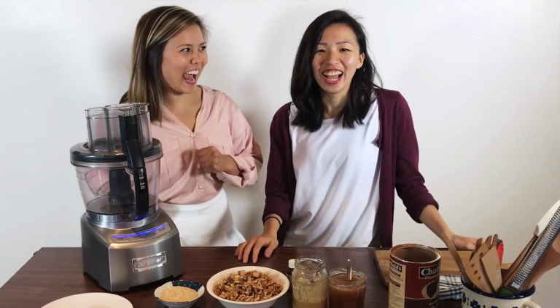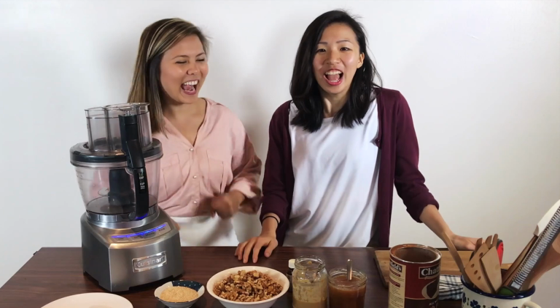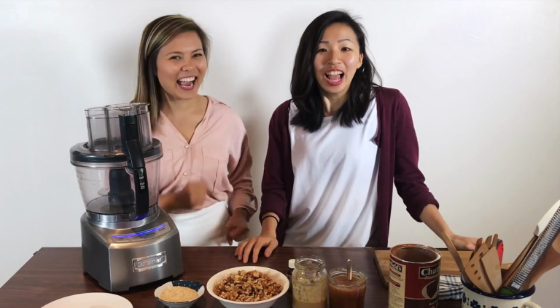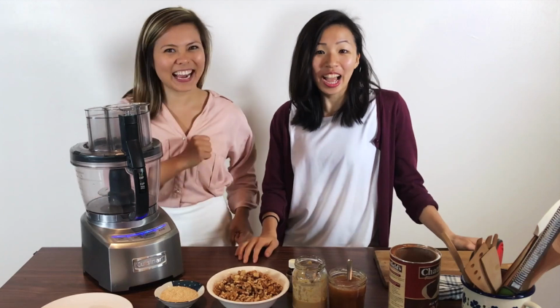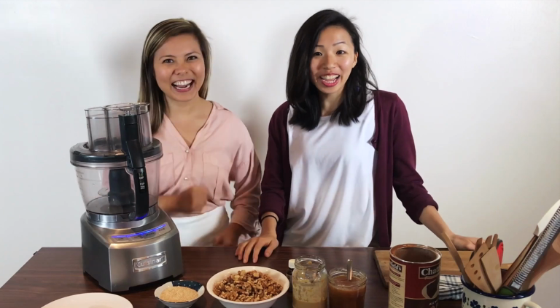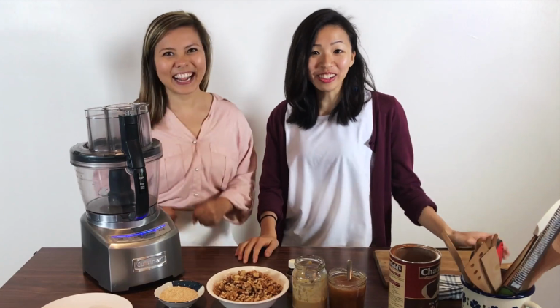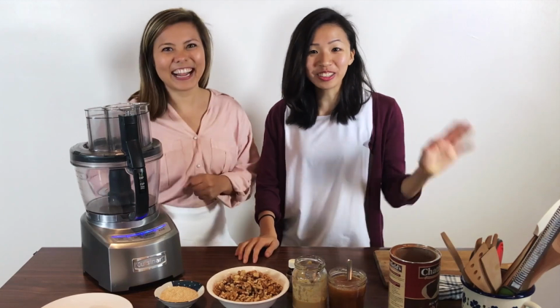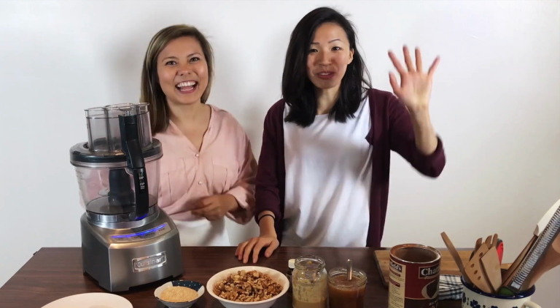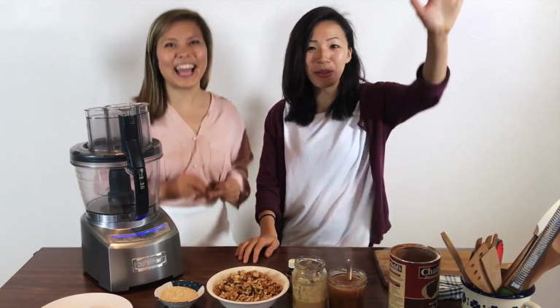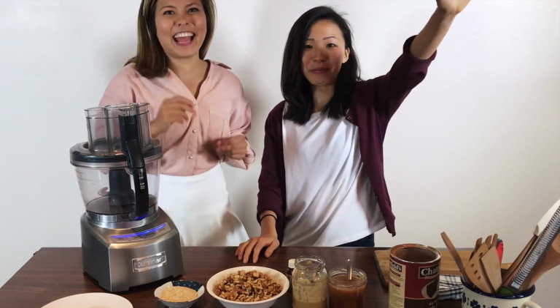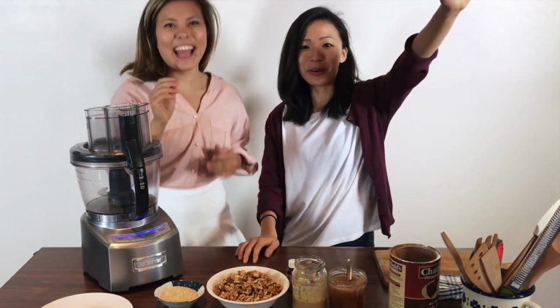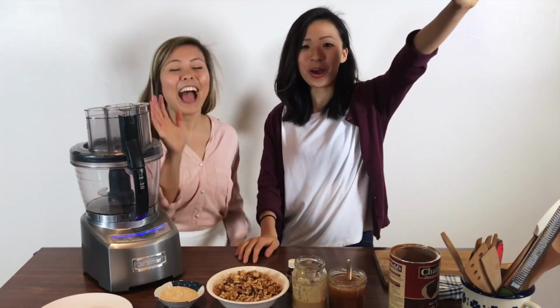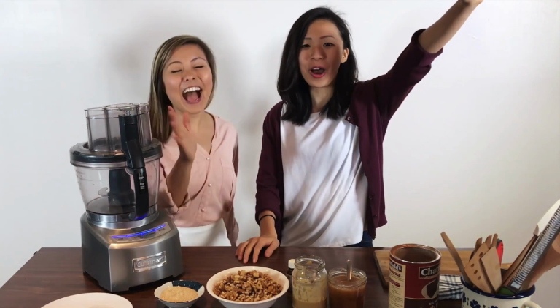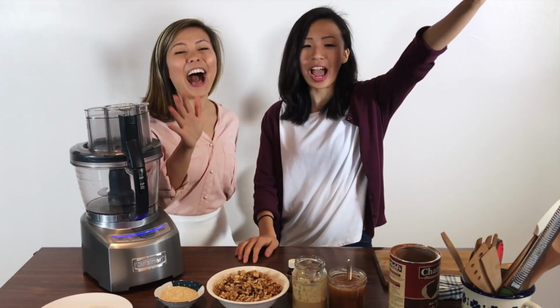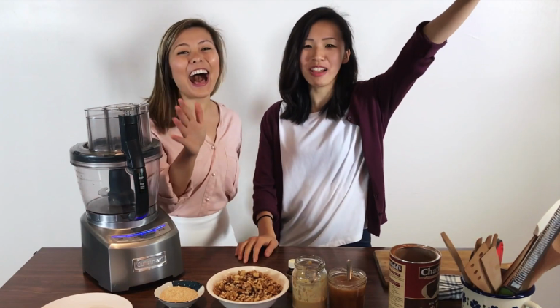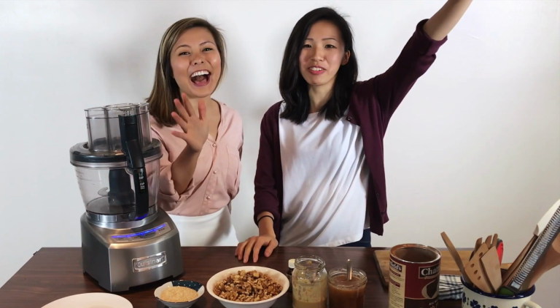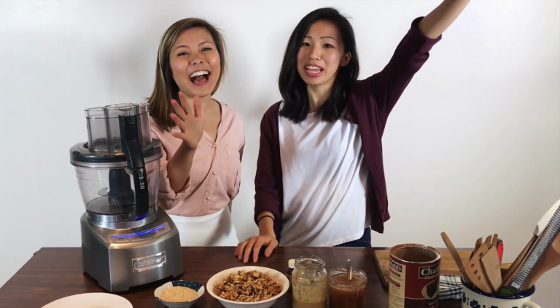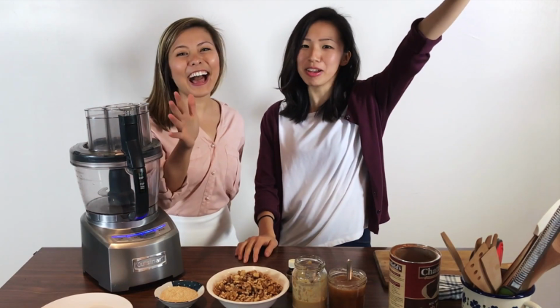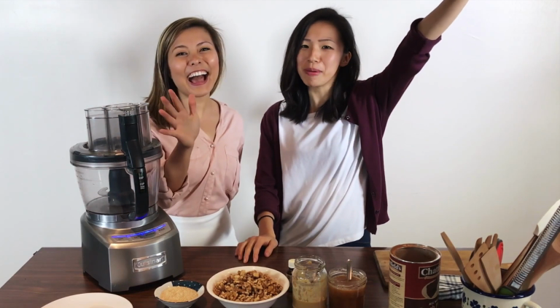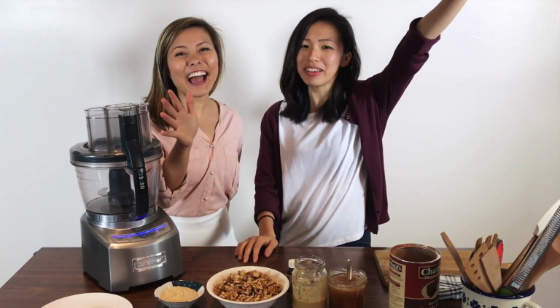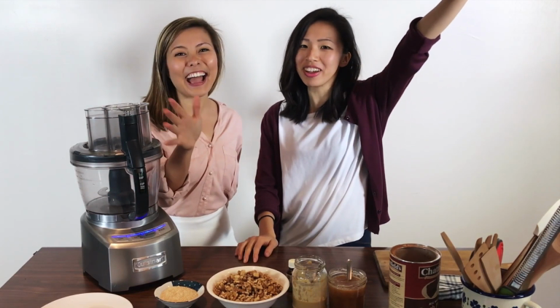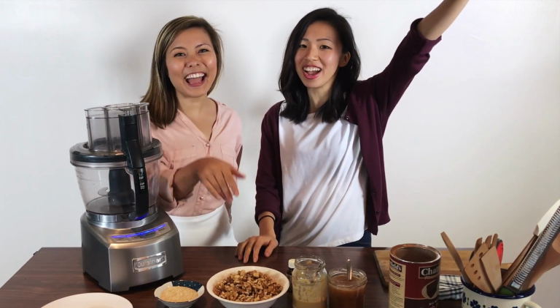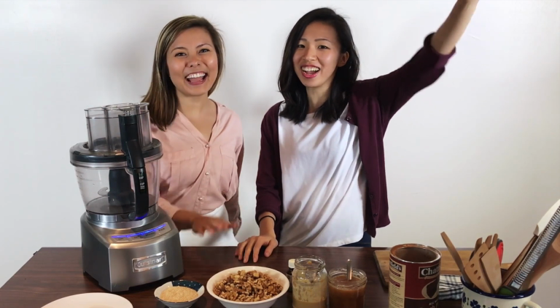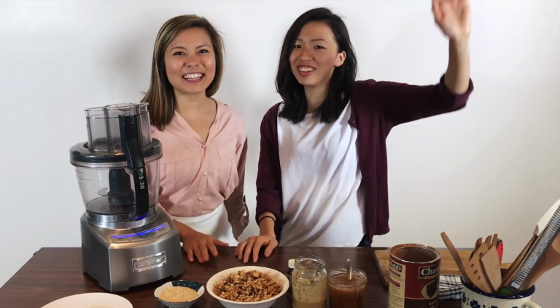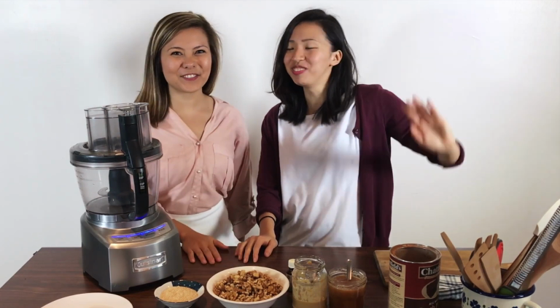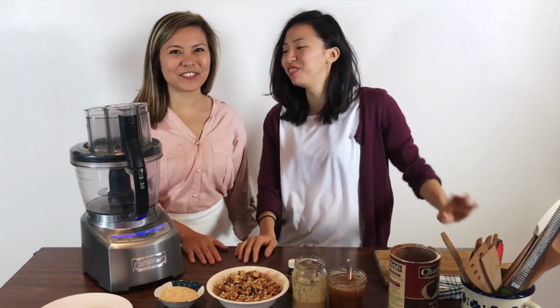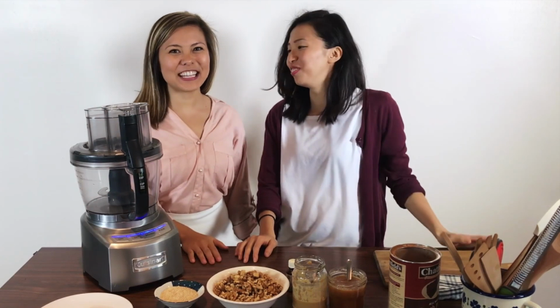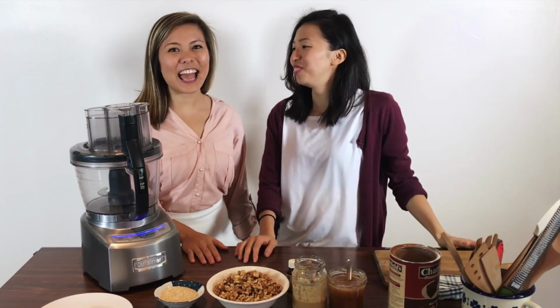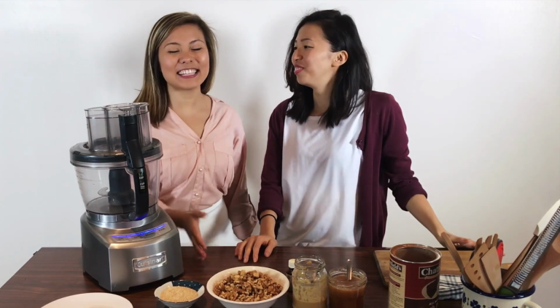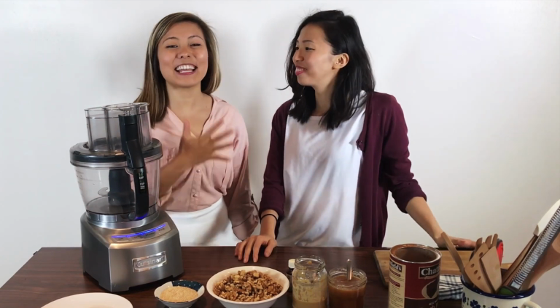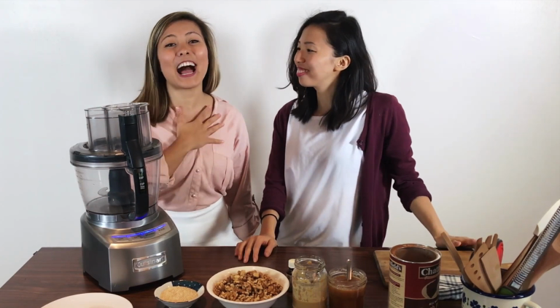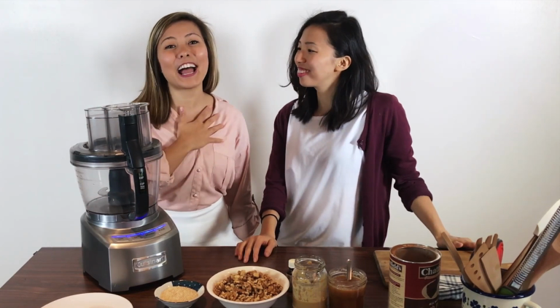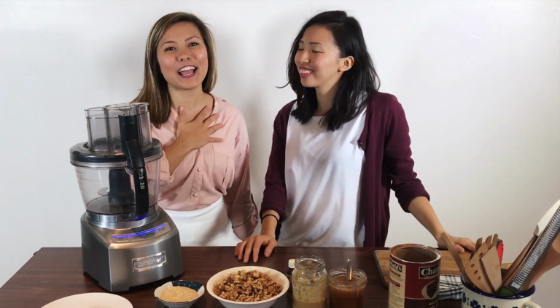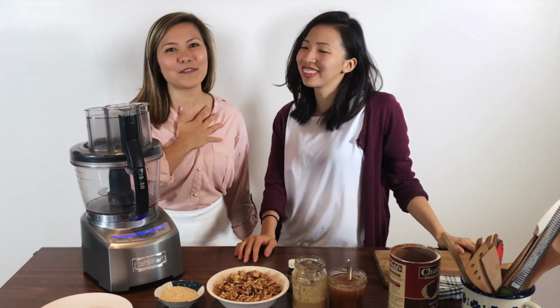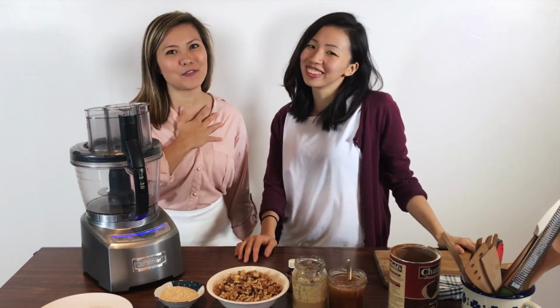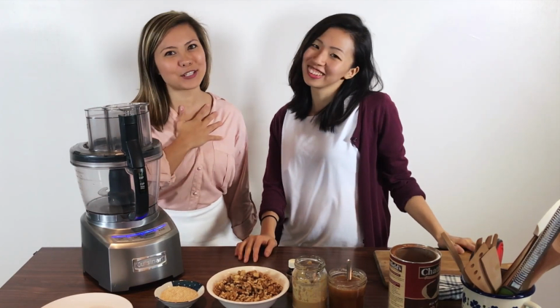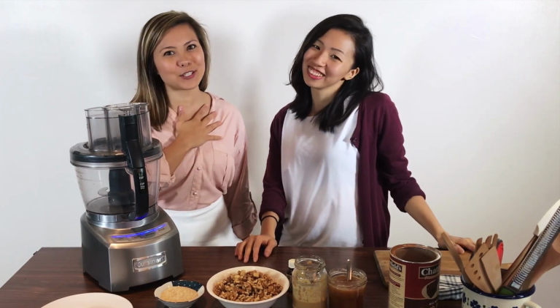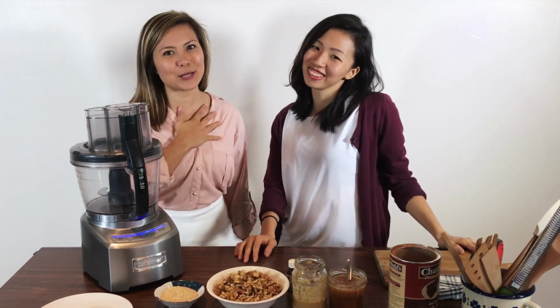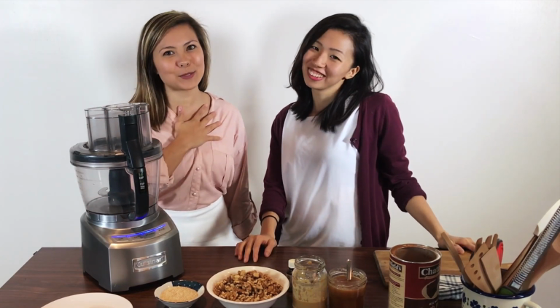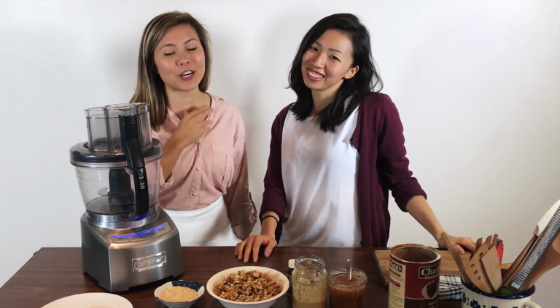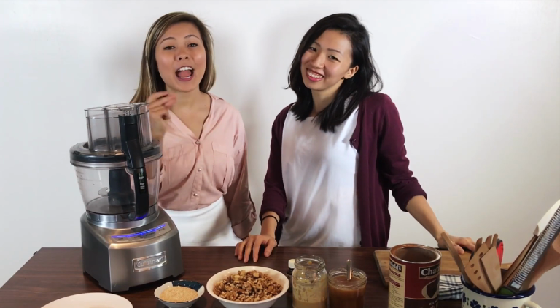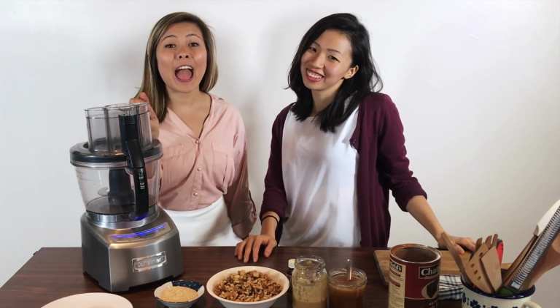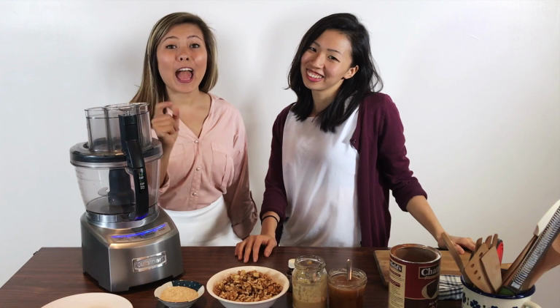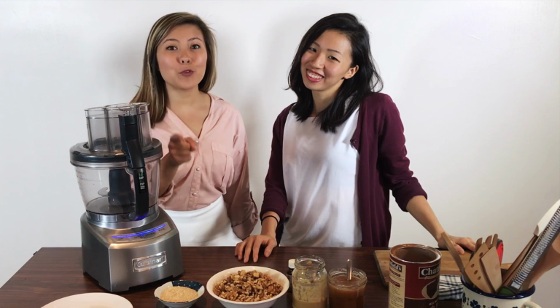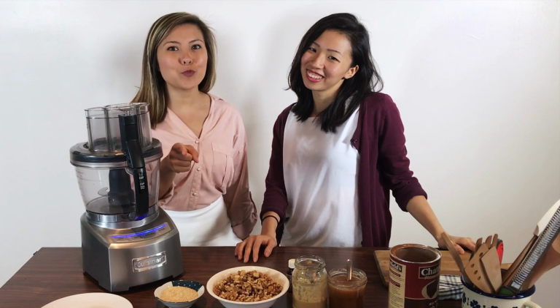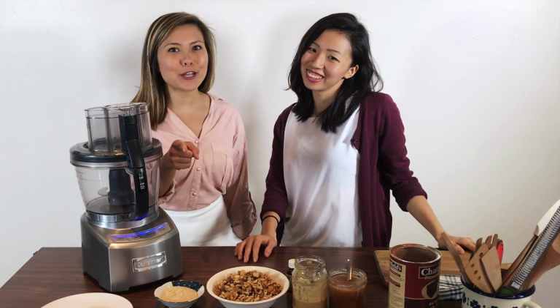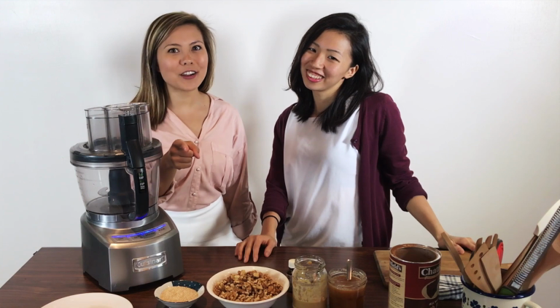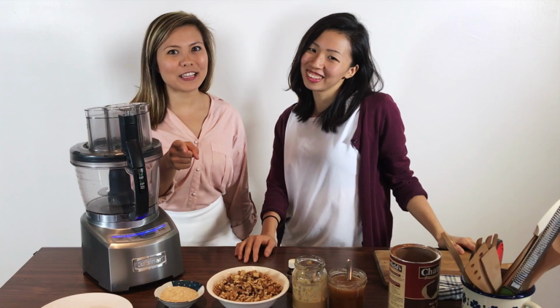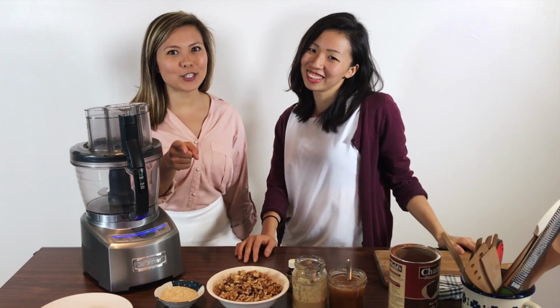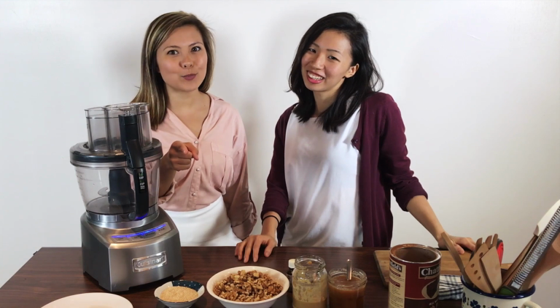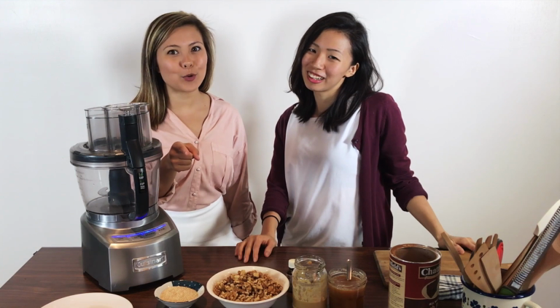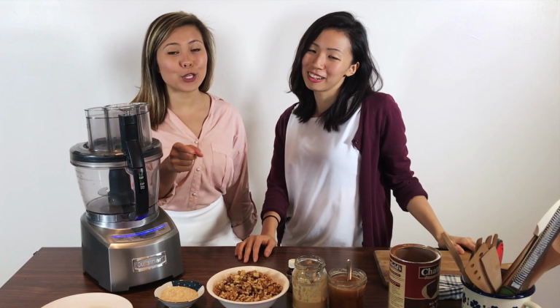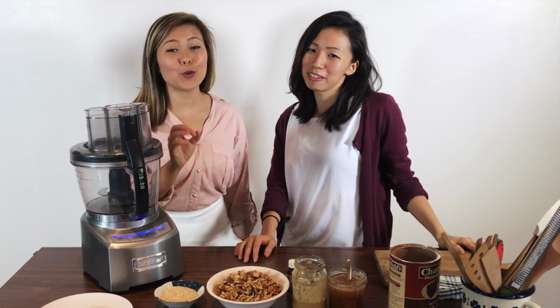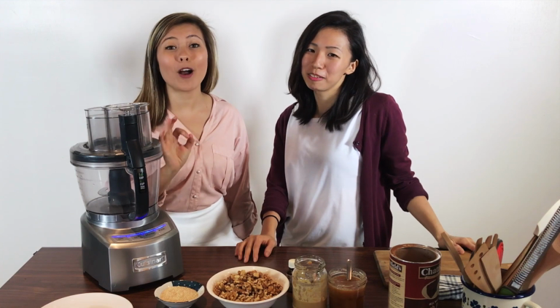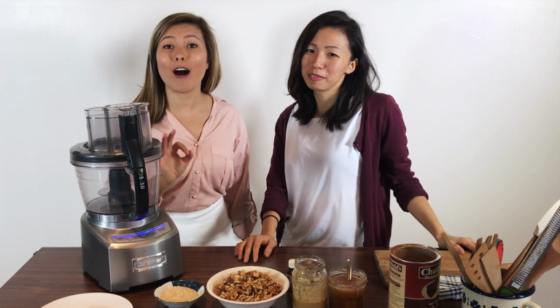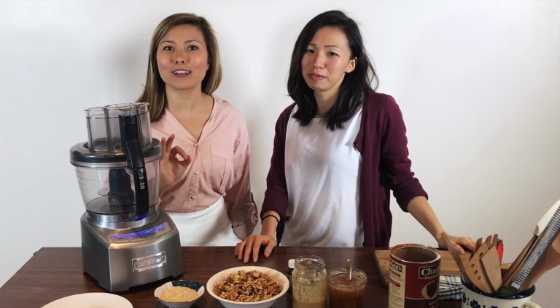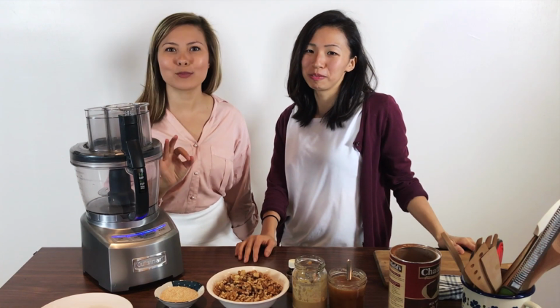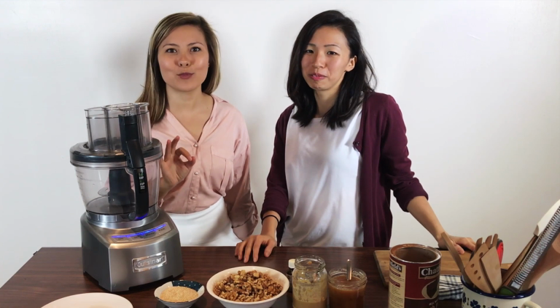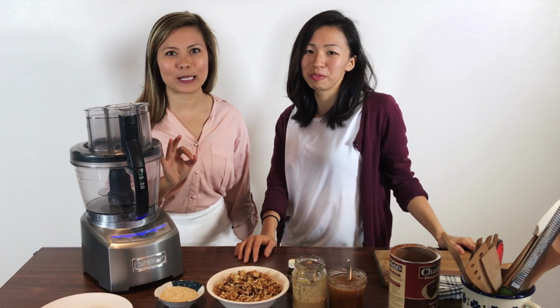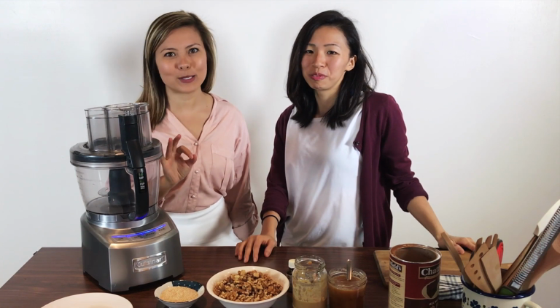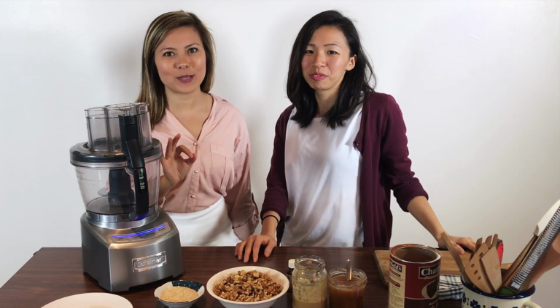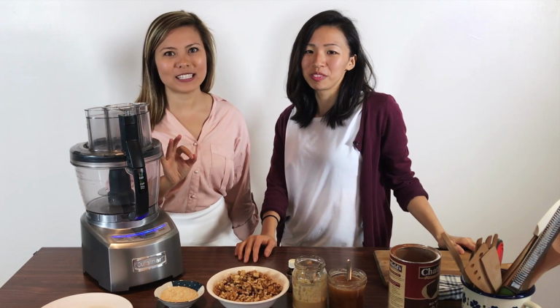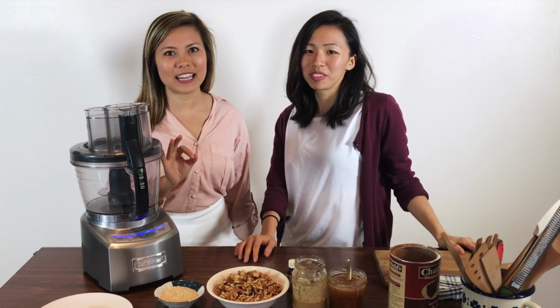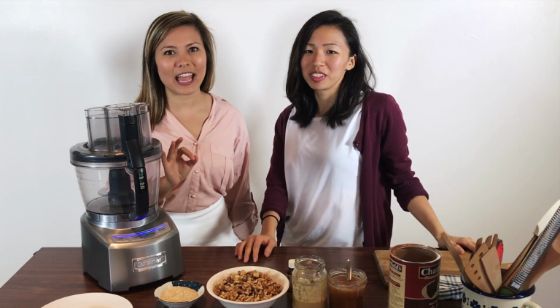Hi awesome people! How are you? I am the Mixter Hipster and we are here to bring you an awesome recipe today.